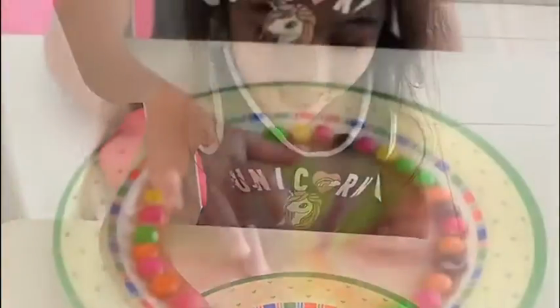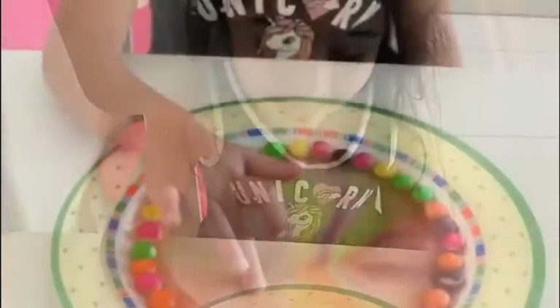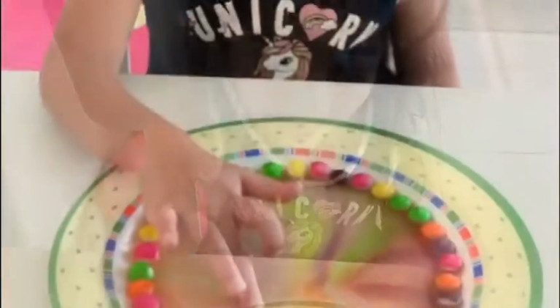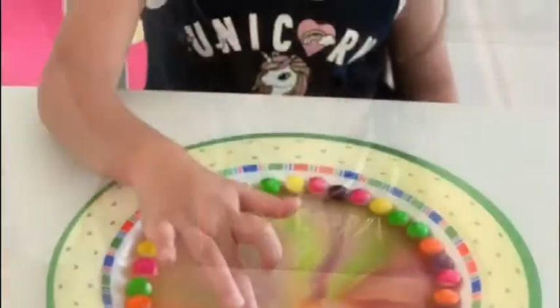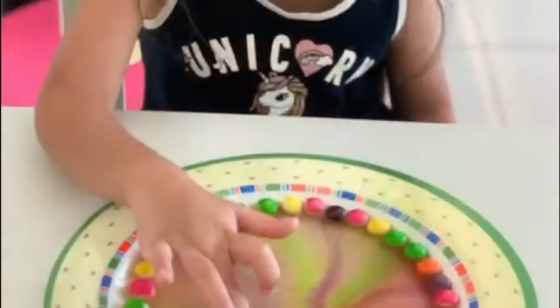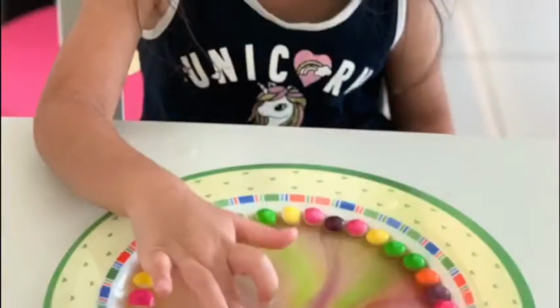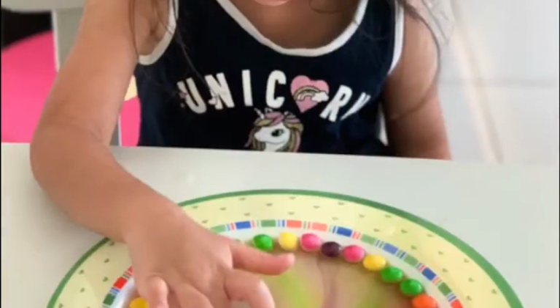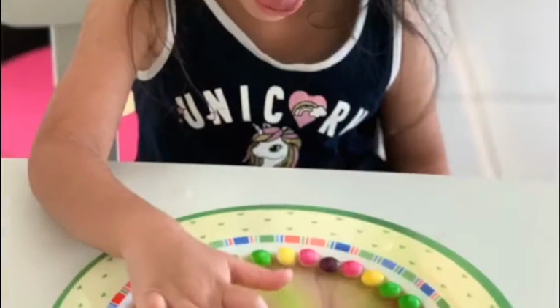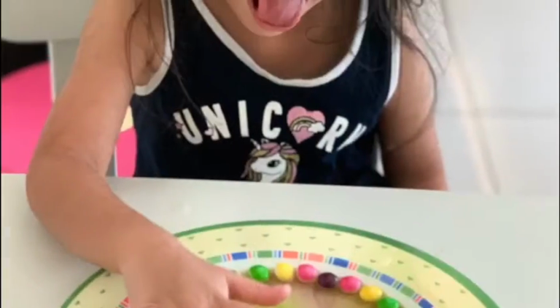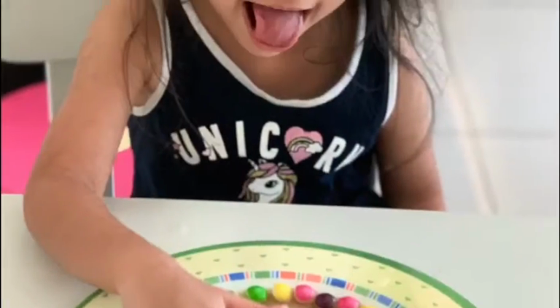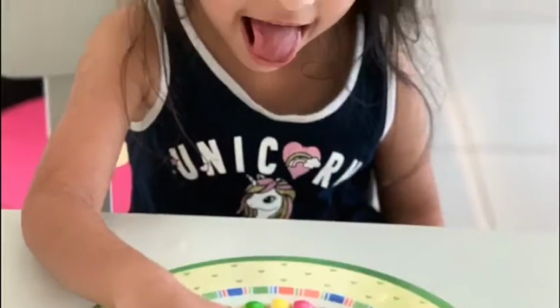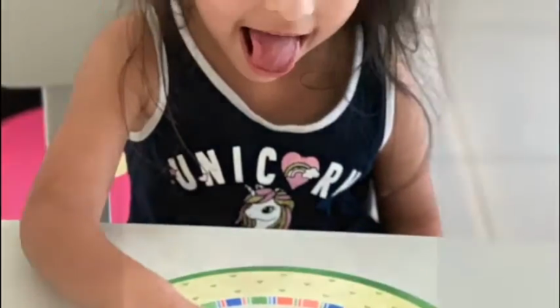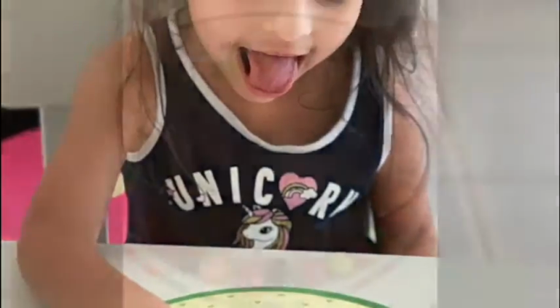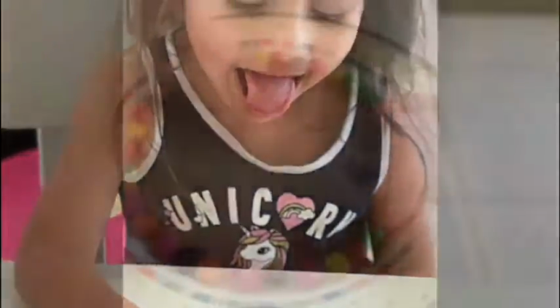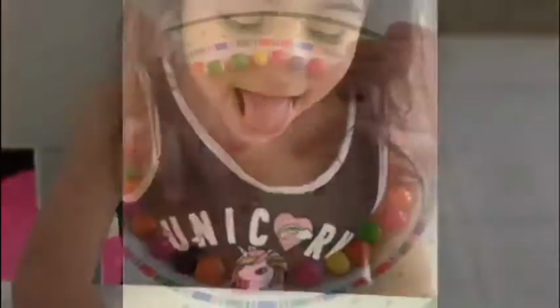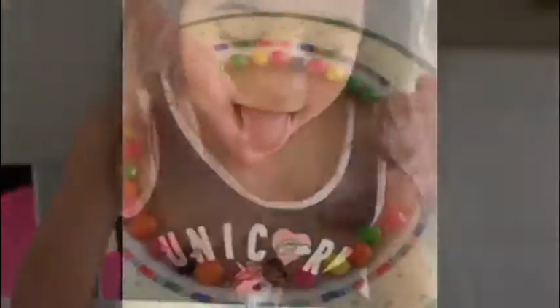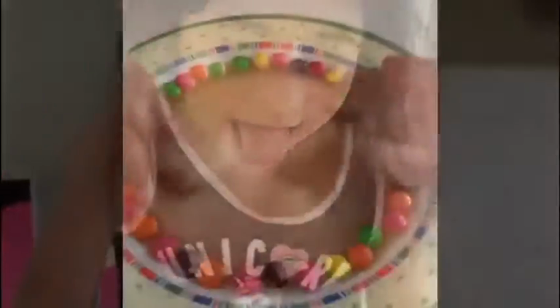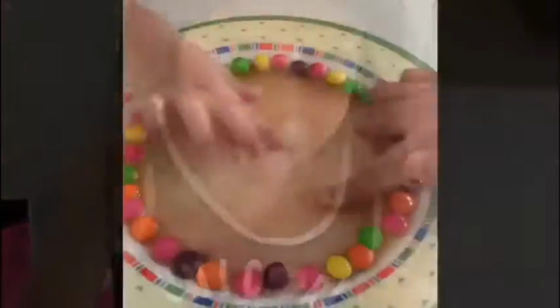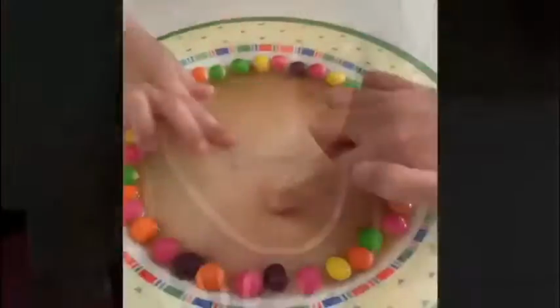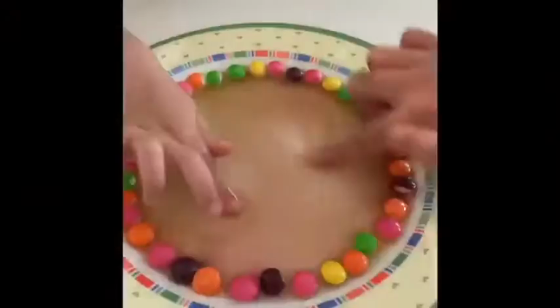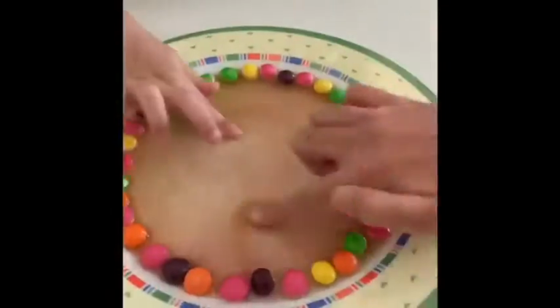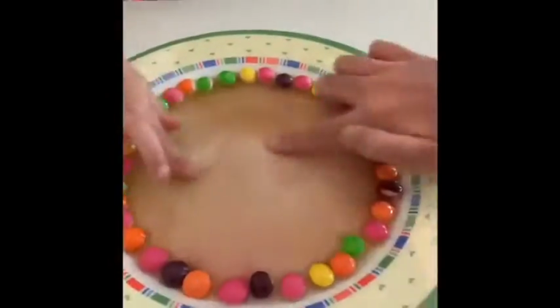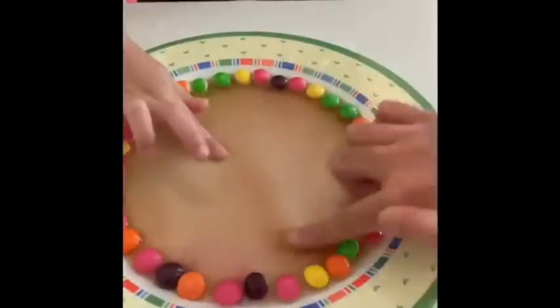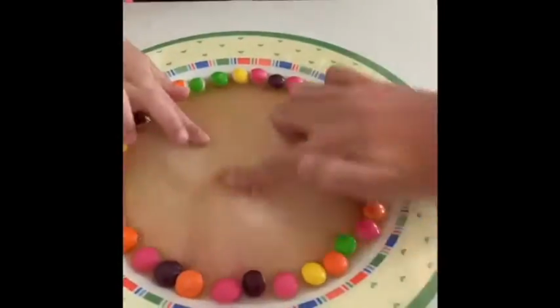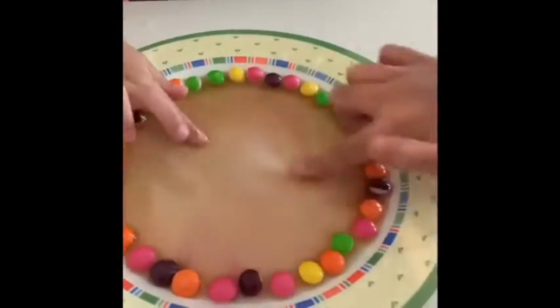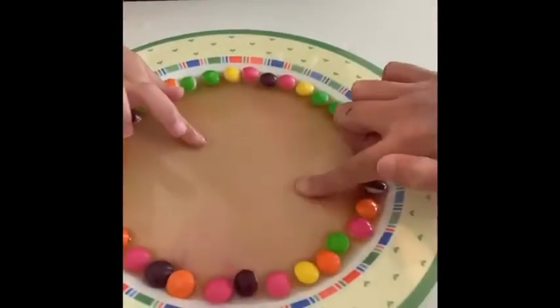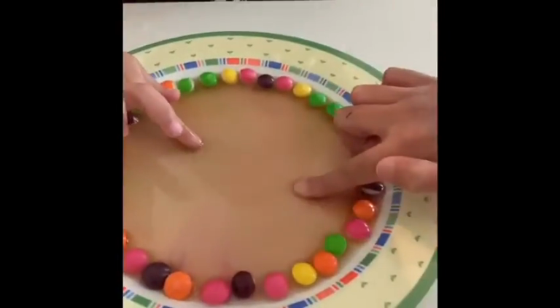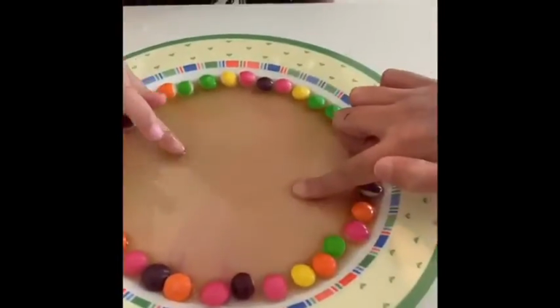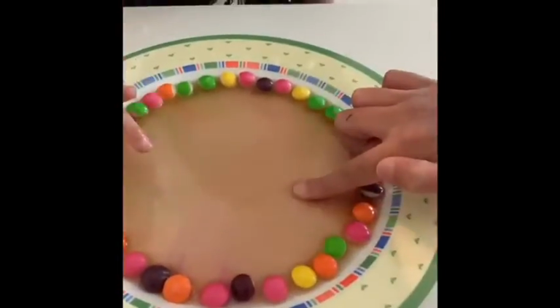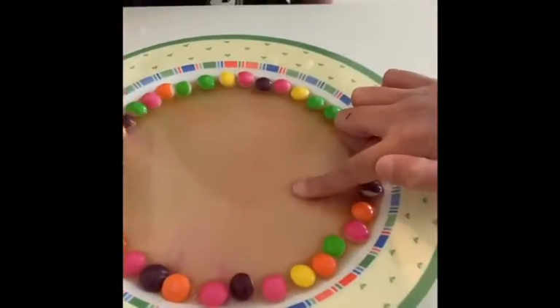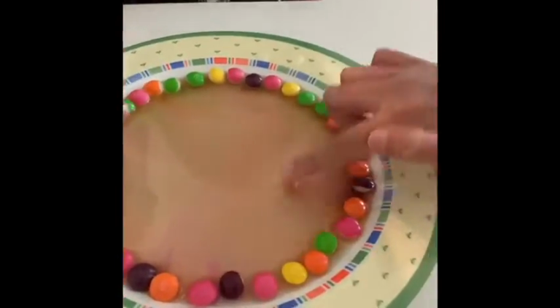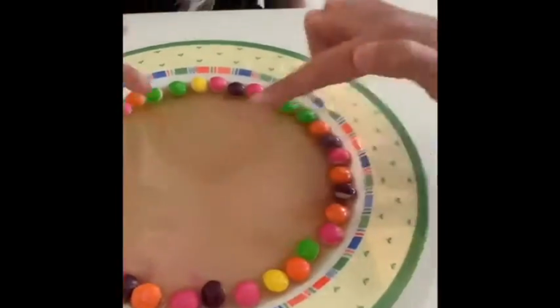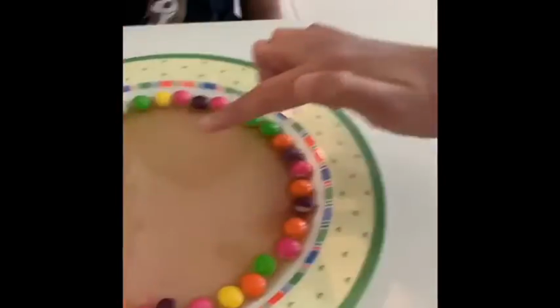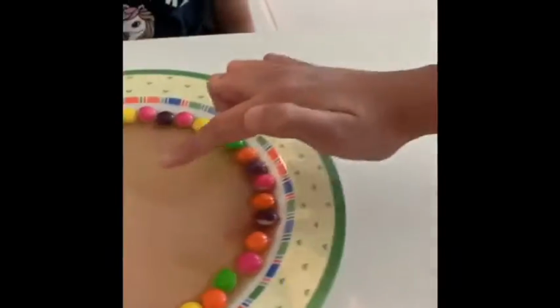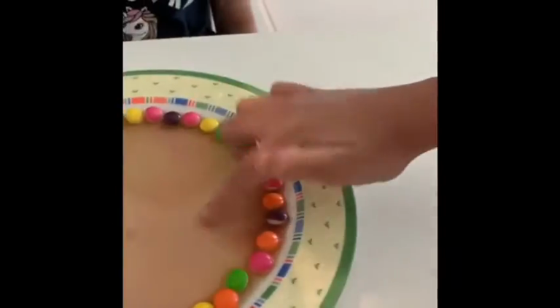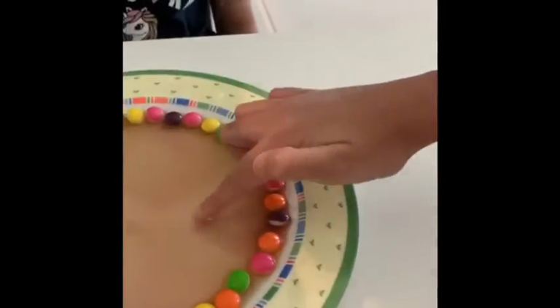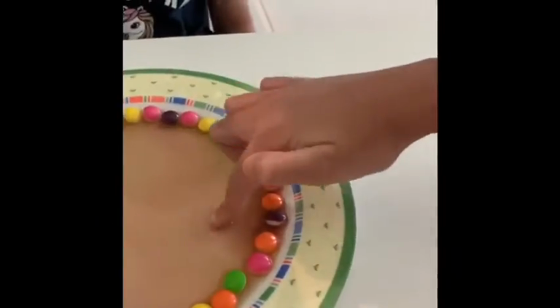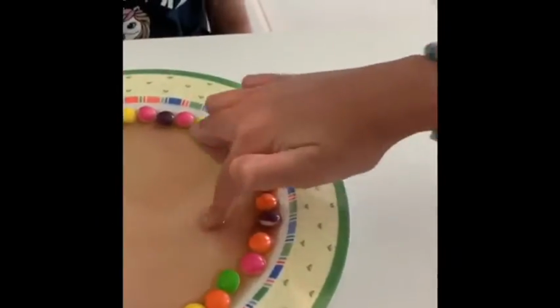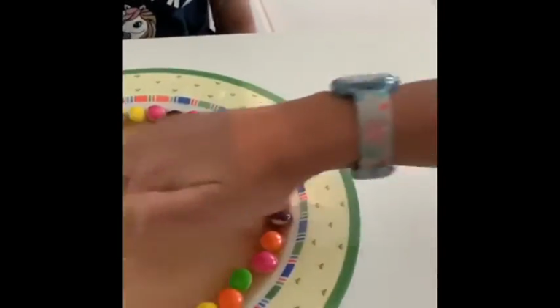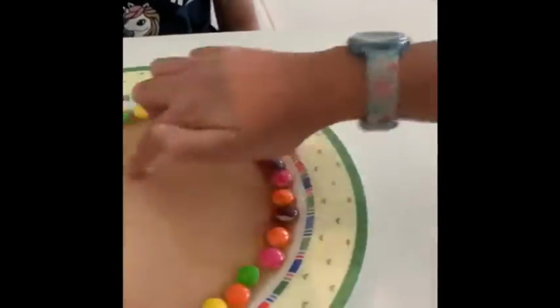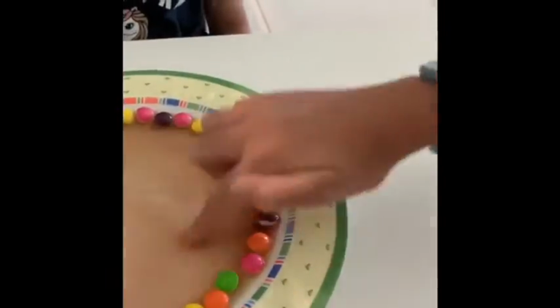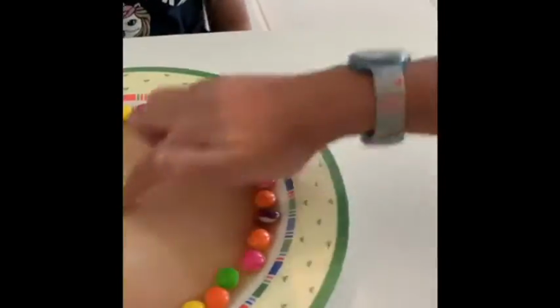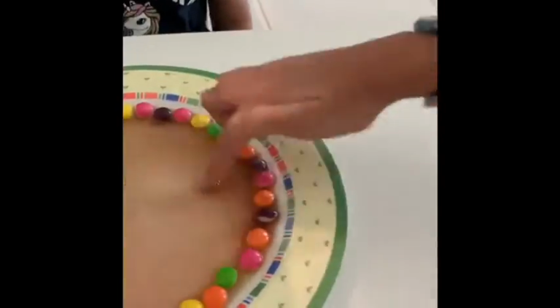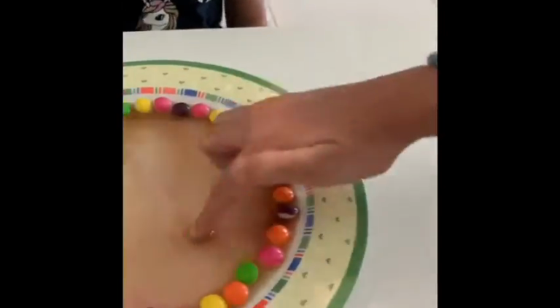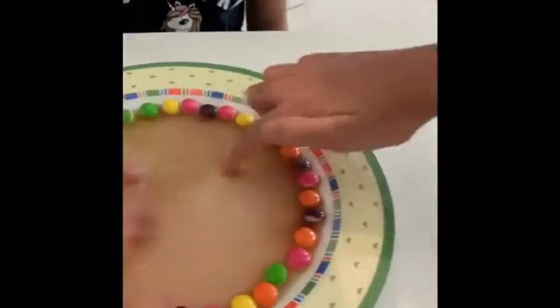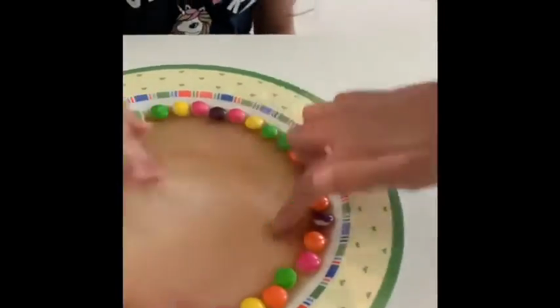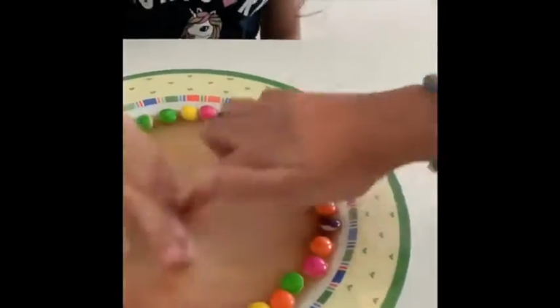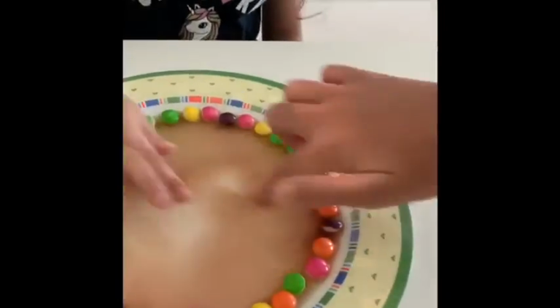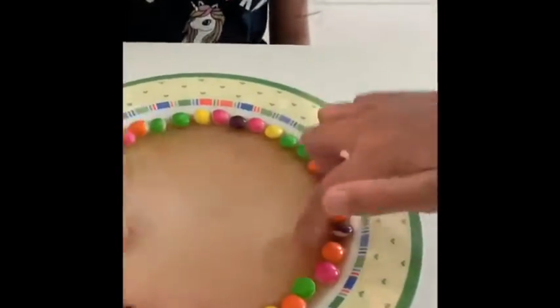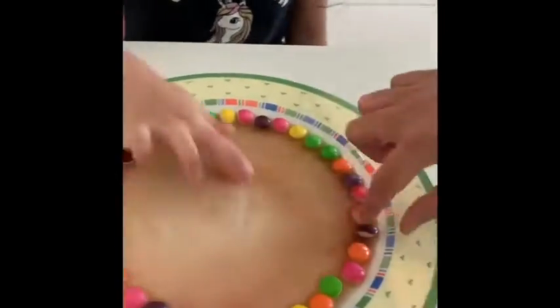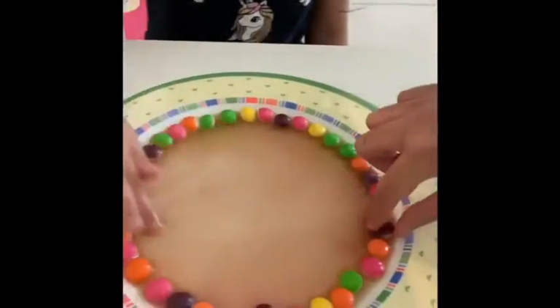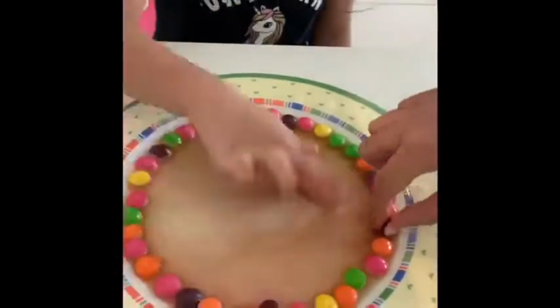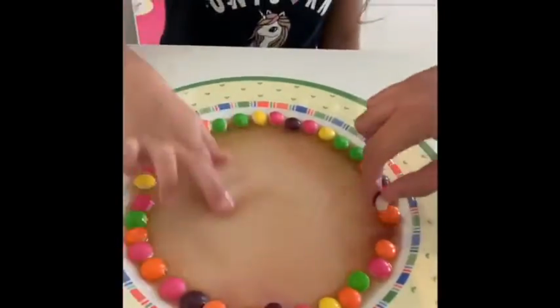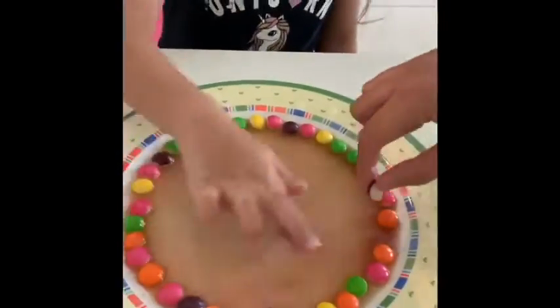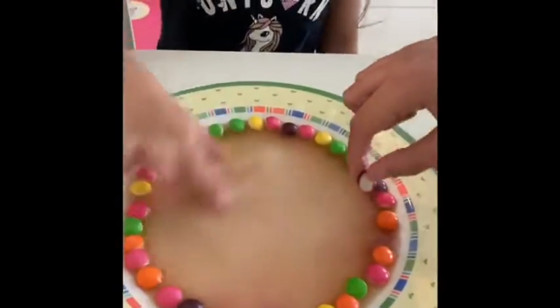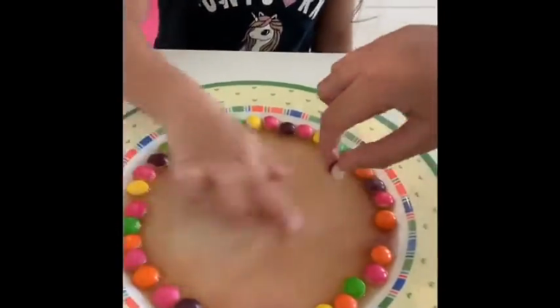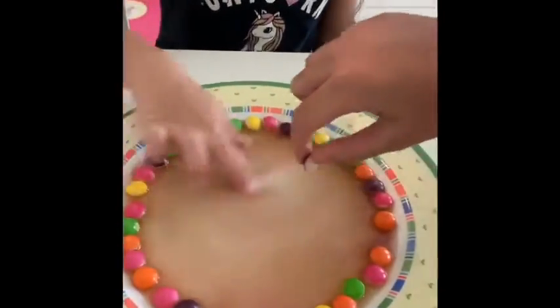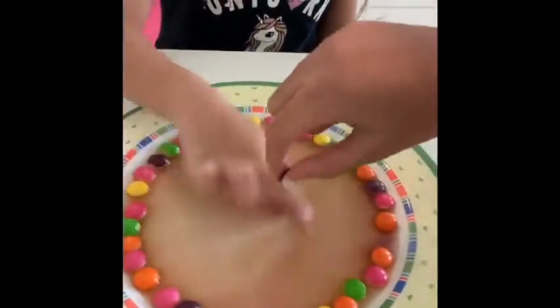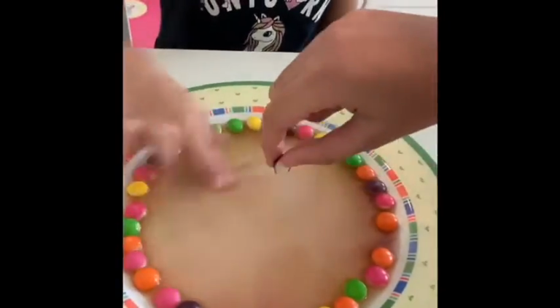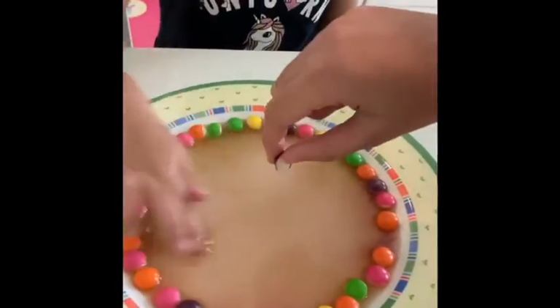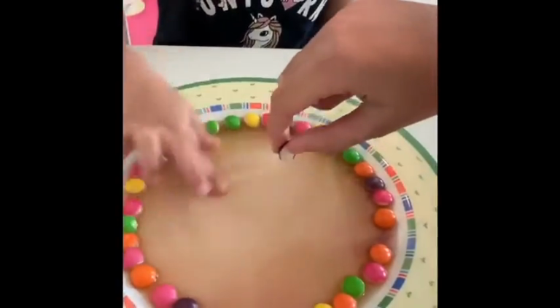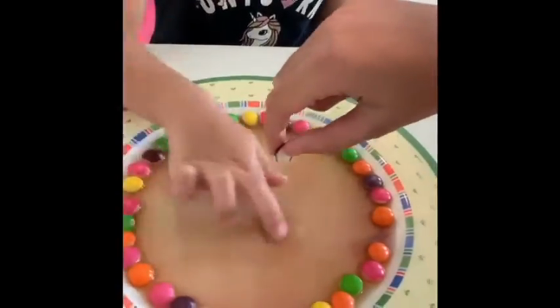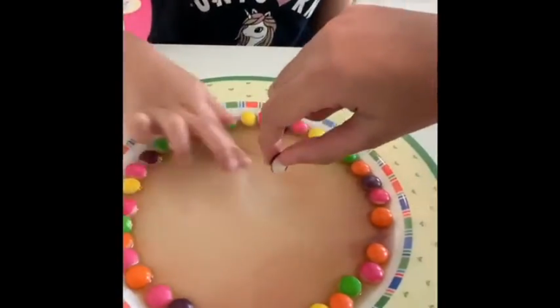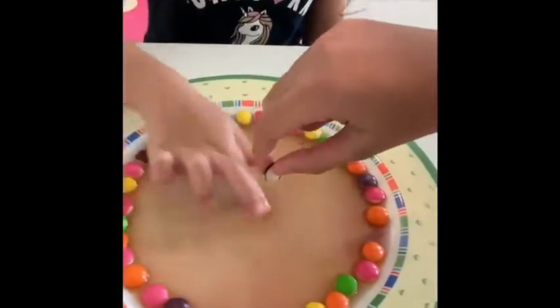It looked so beautiful. Try the Skittles experiment — you can do it too! Bye.